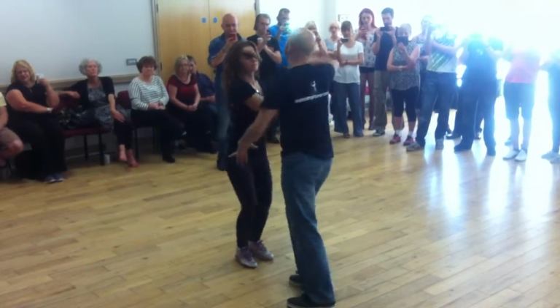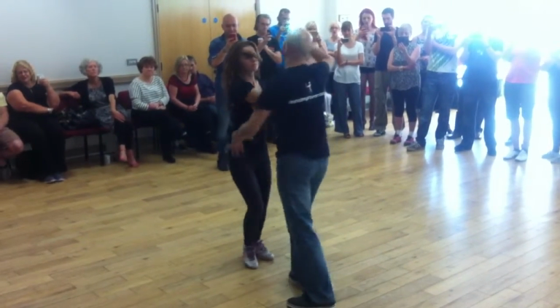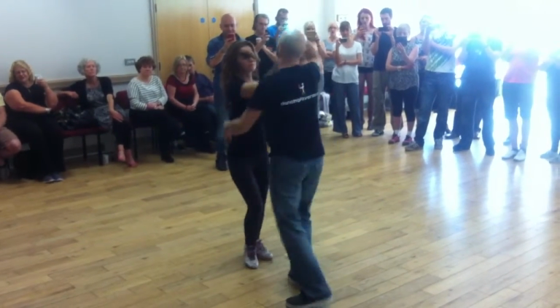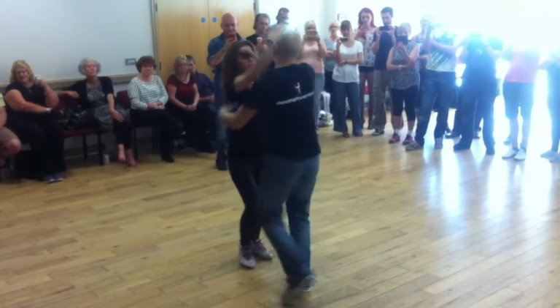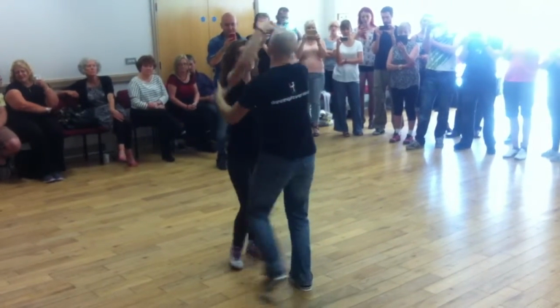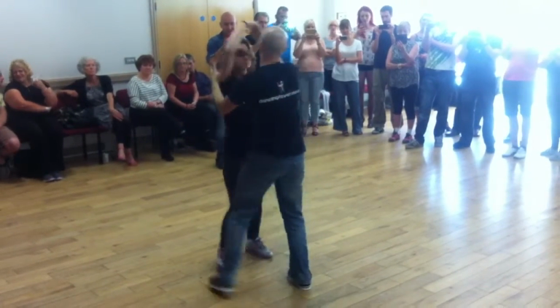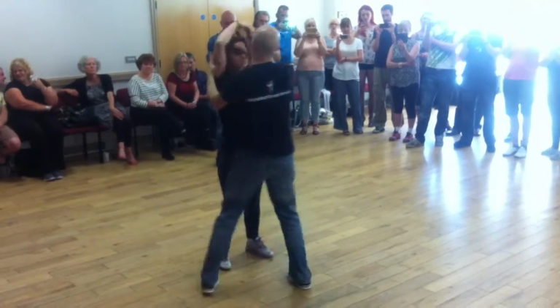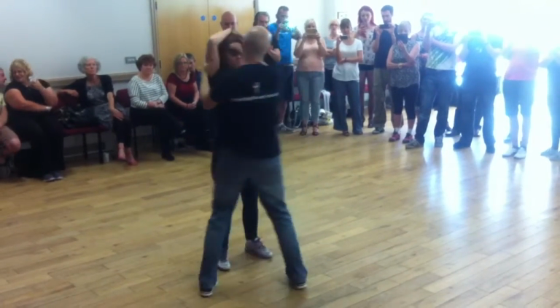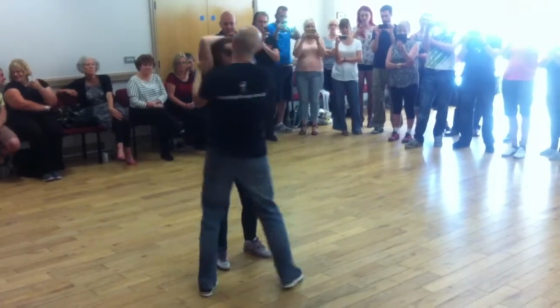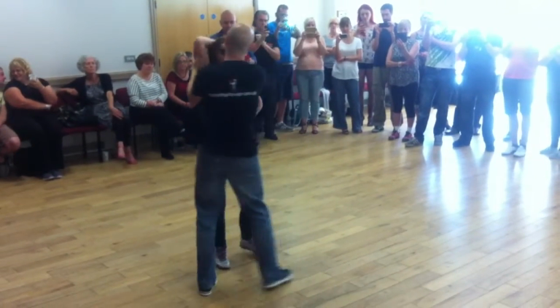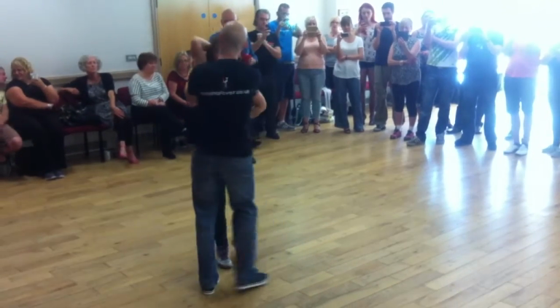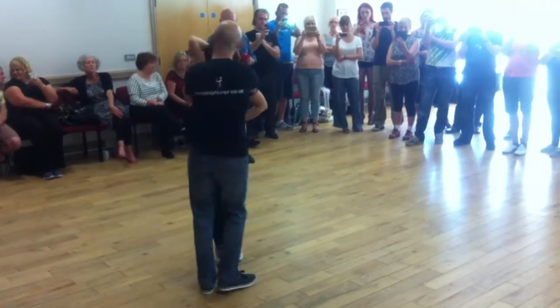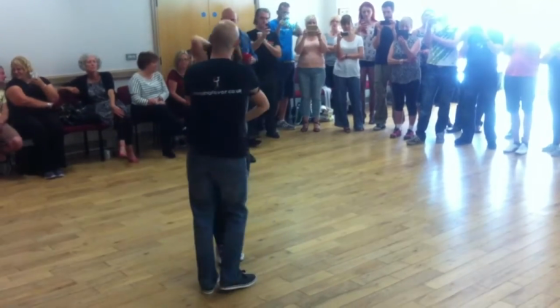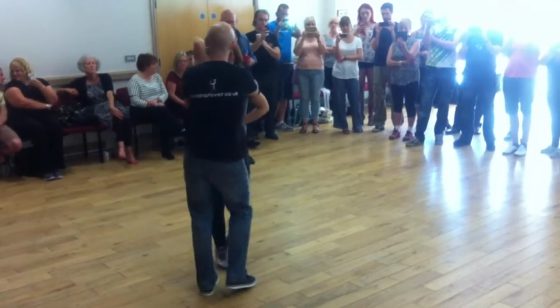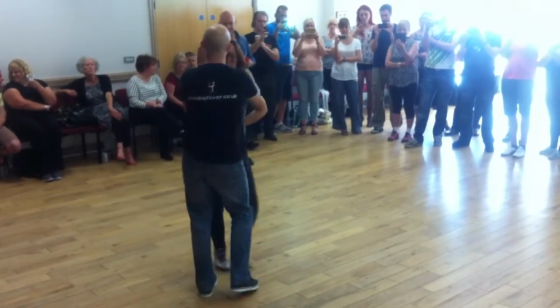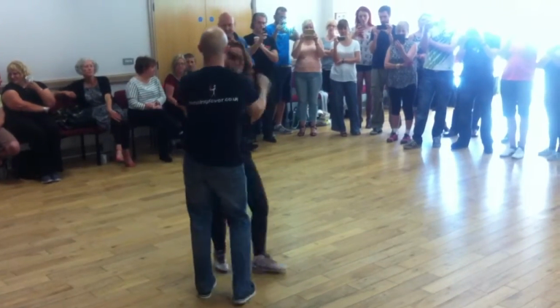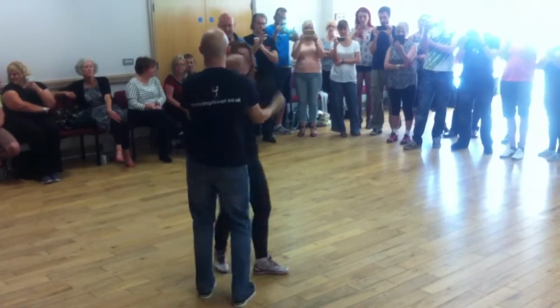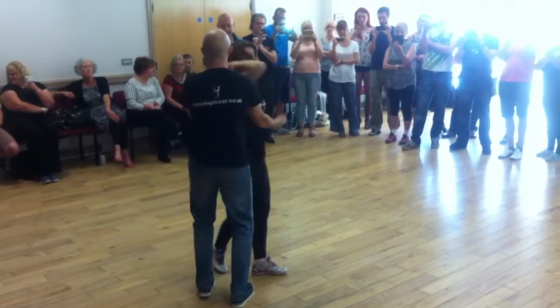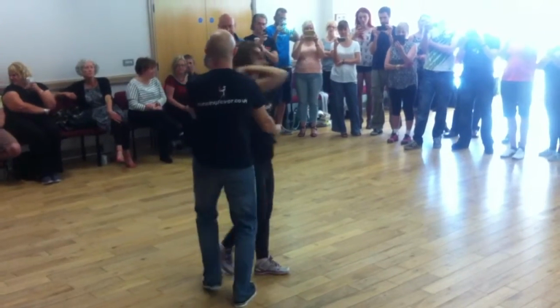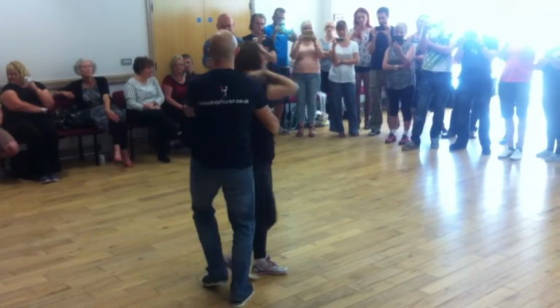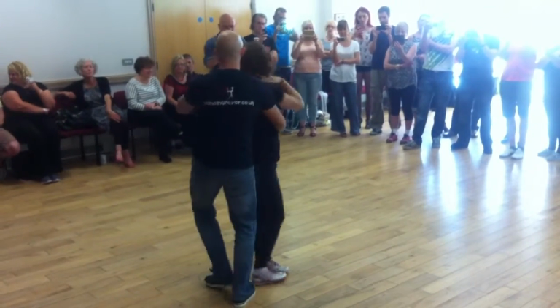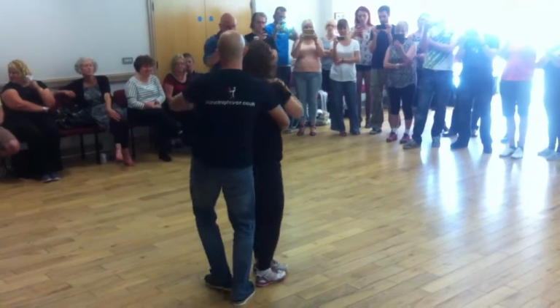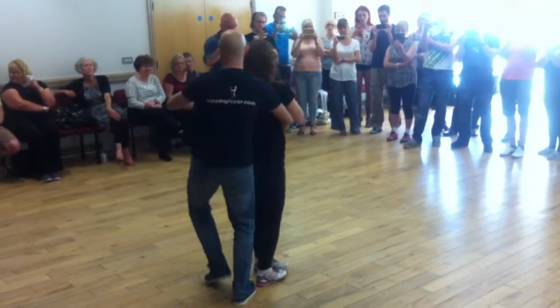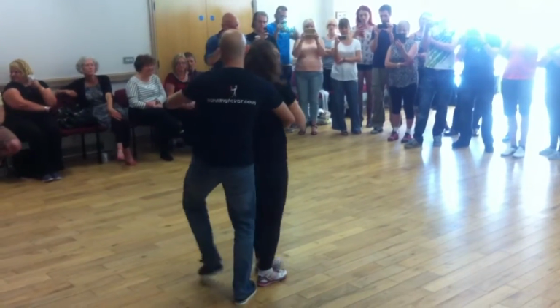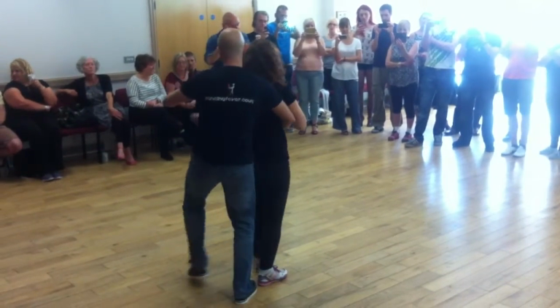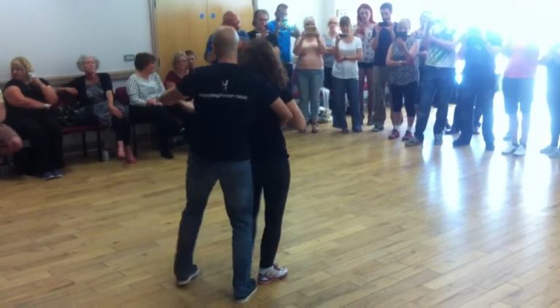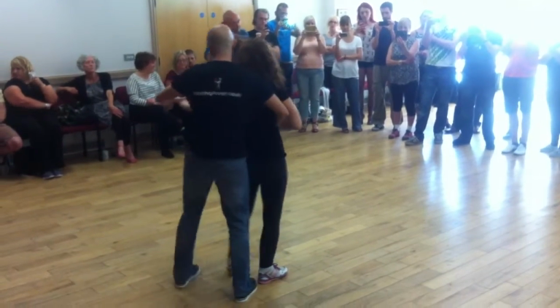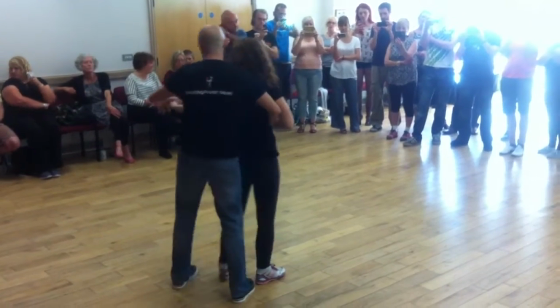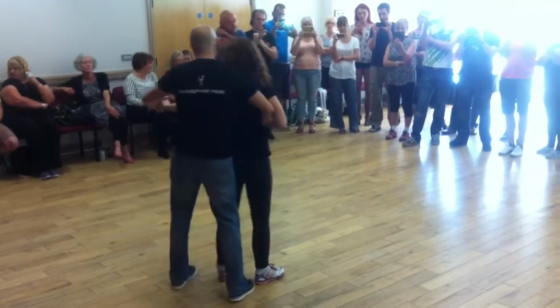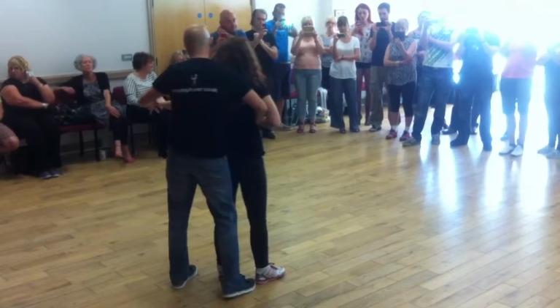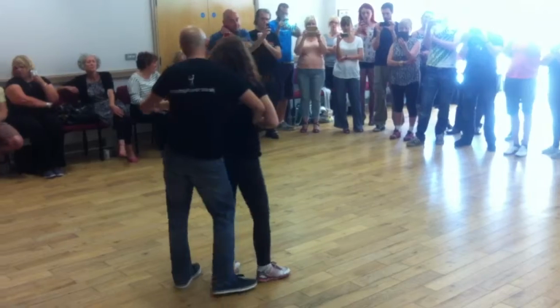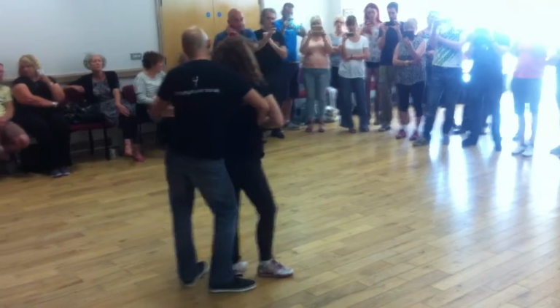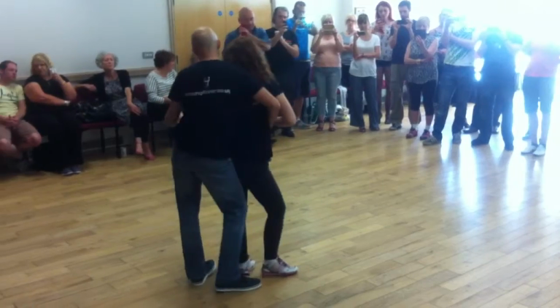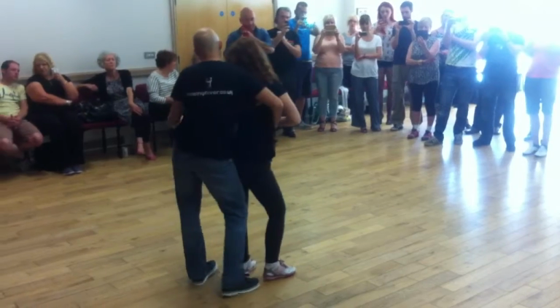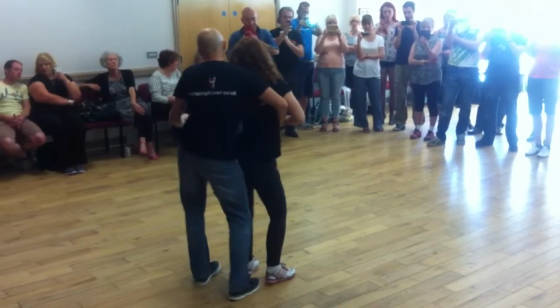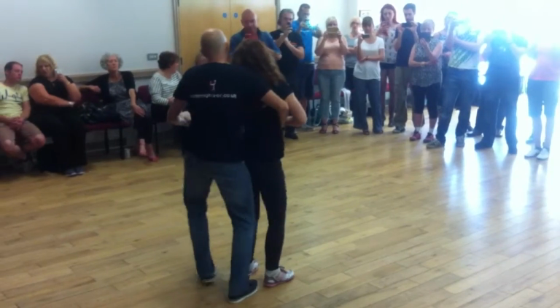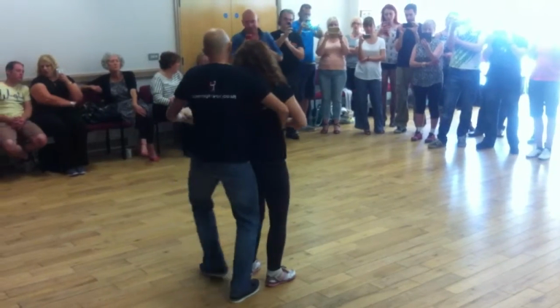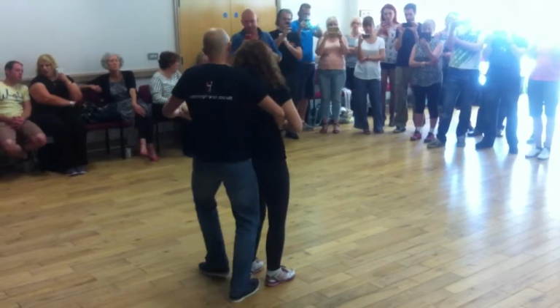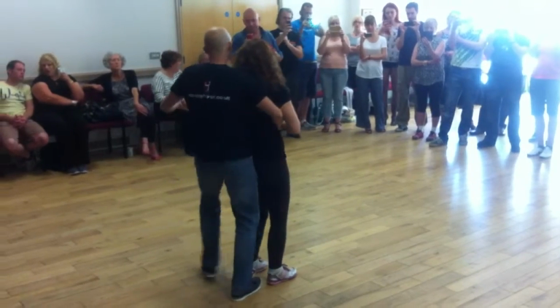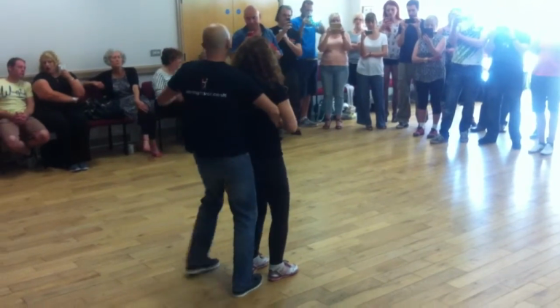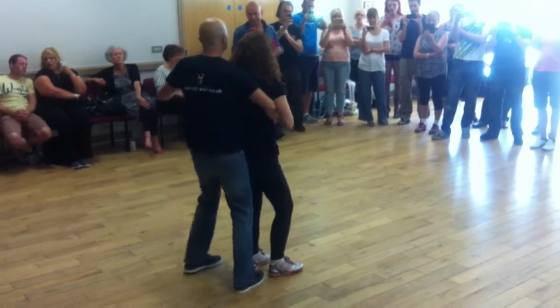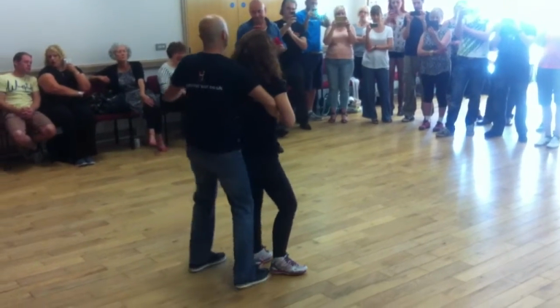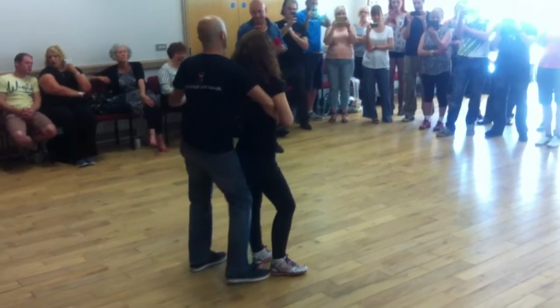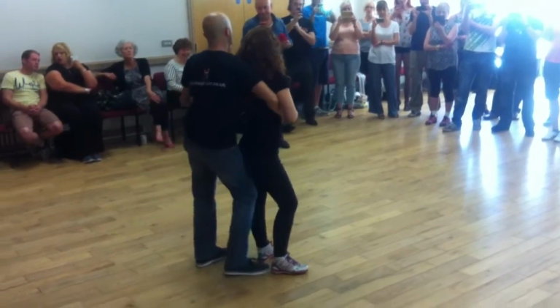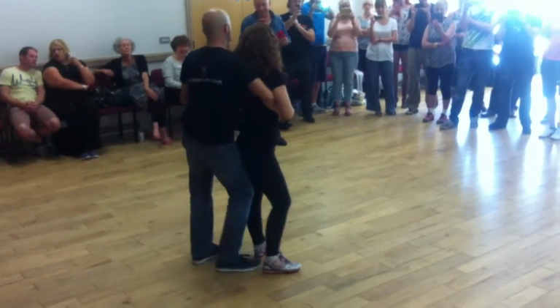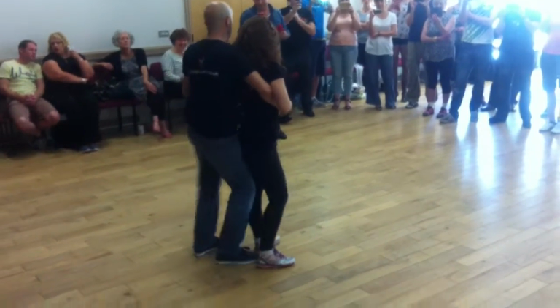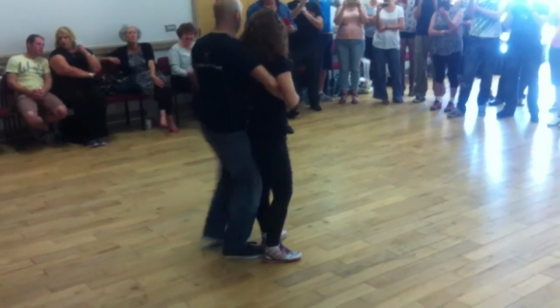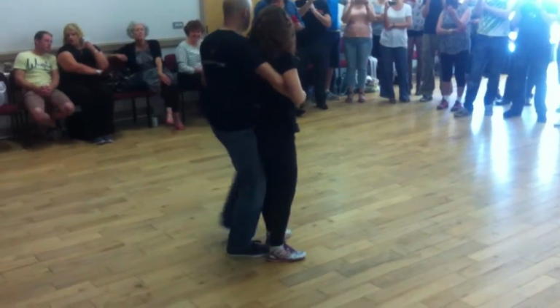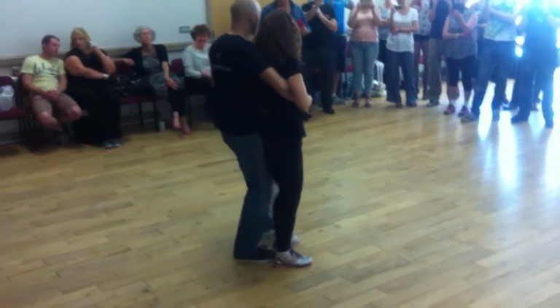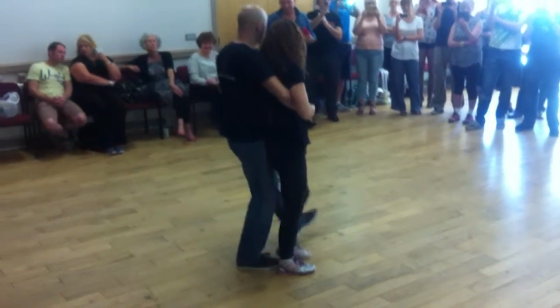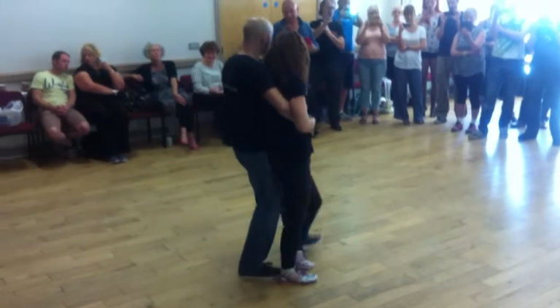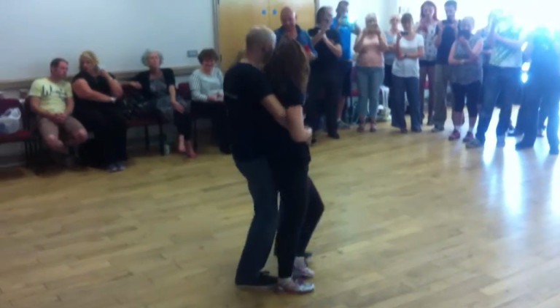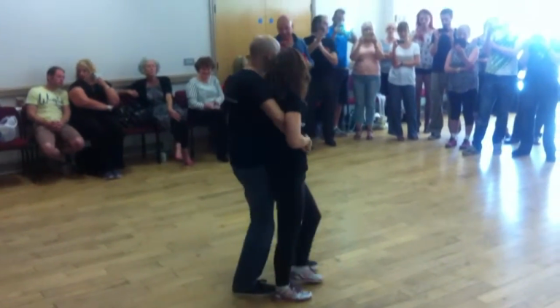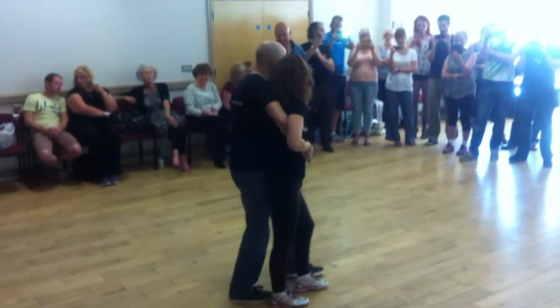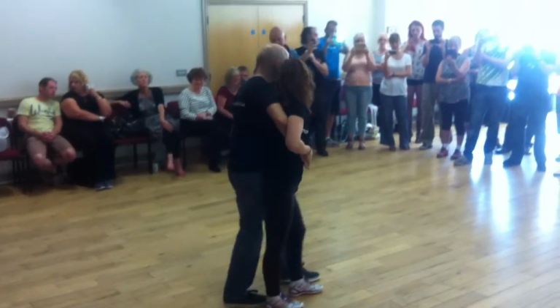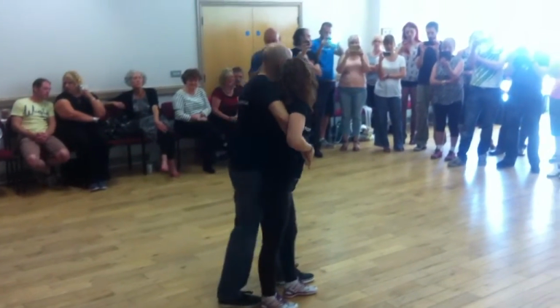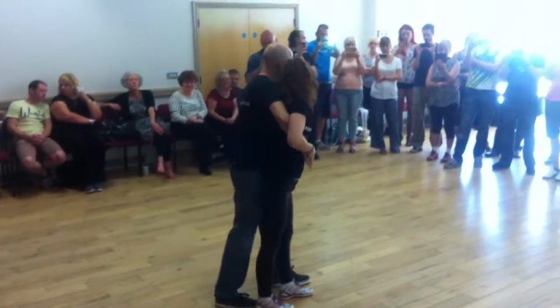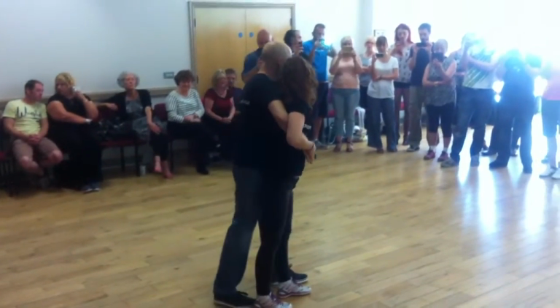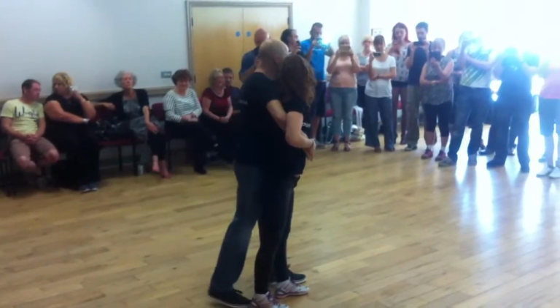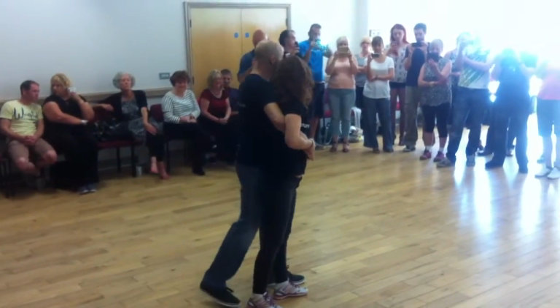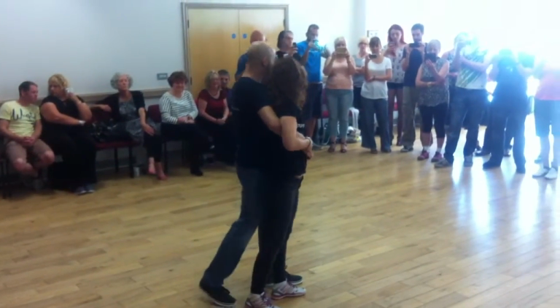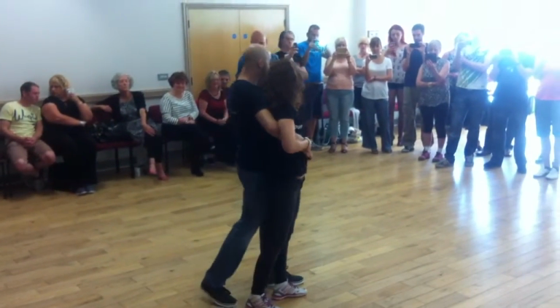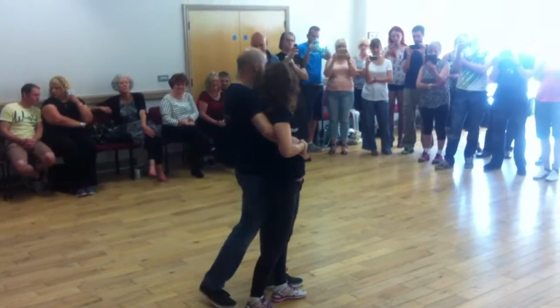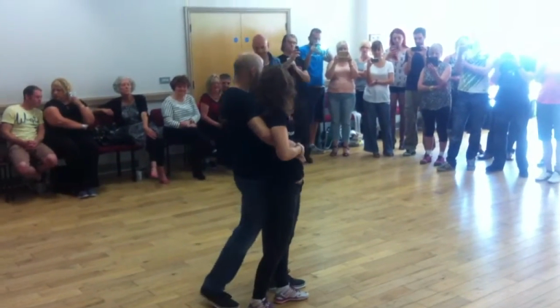One, two — elbow up — five, six, and in. One, two, three, six — two little bodies — nice, relax.